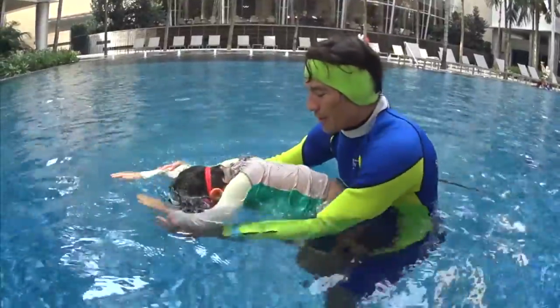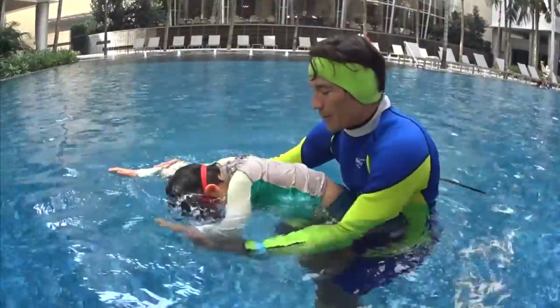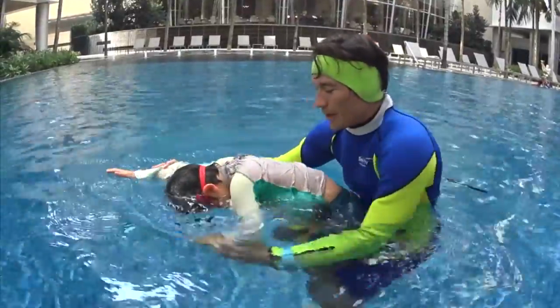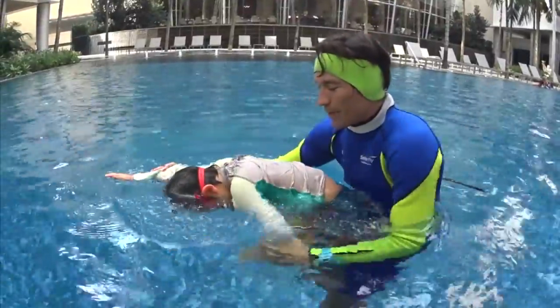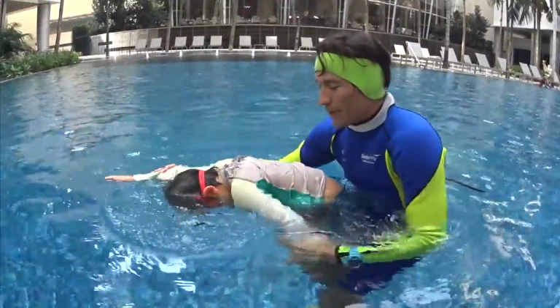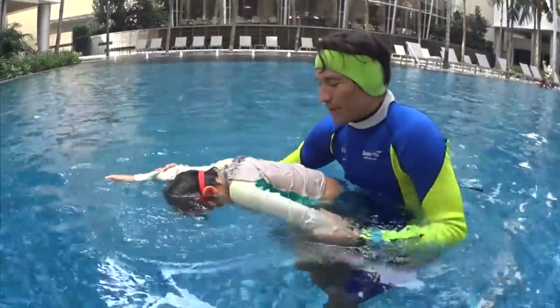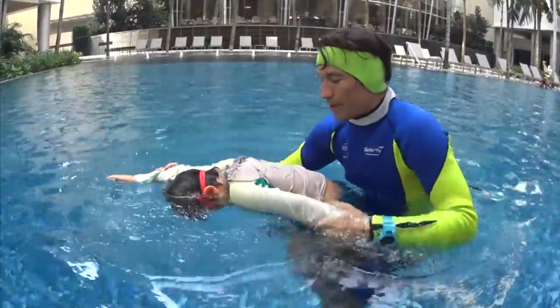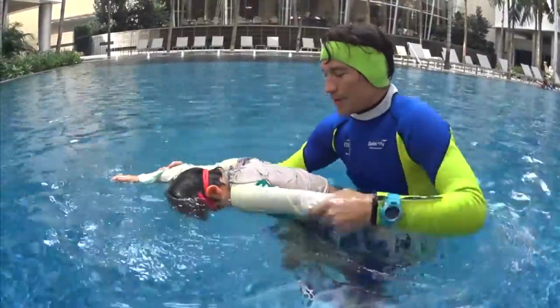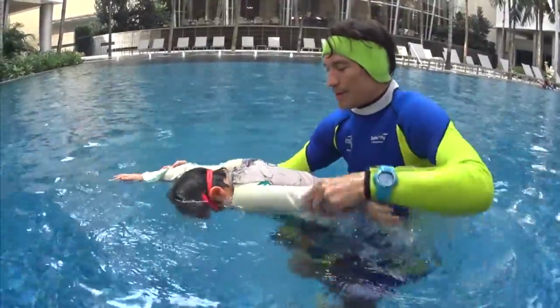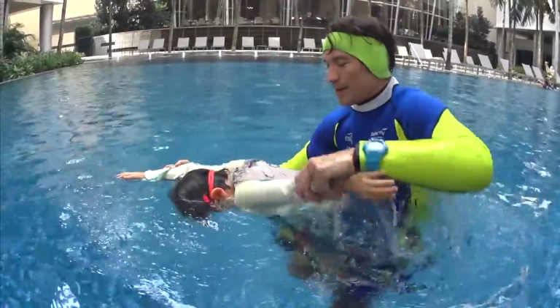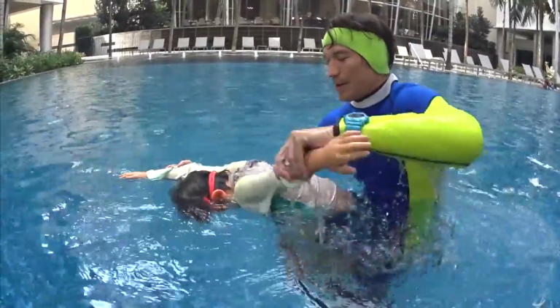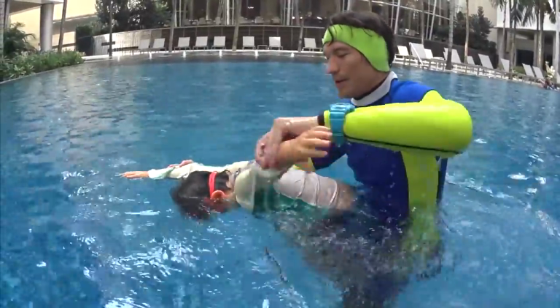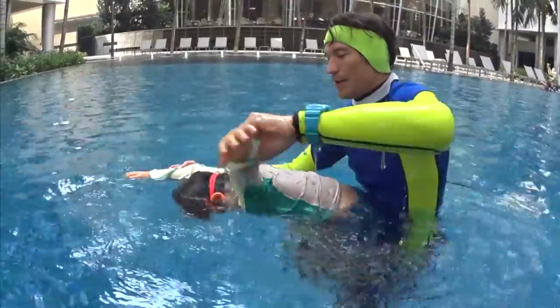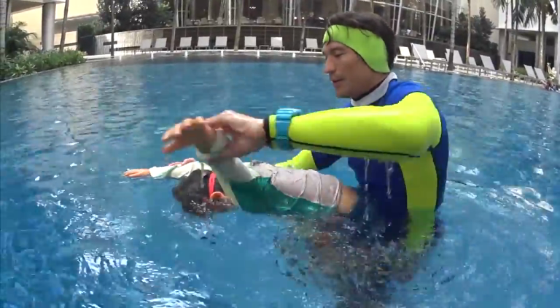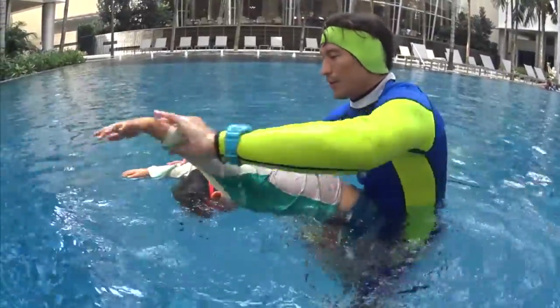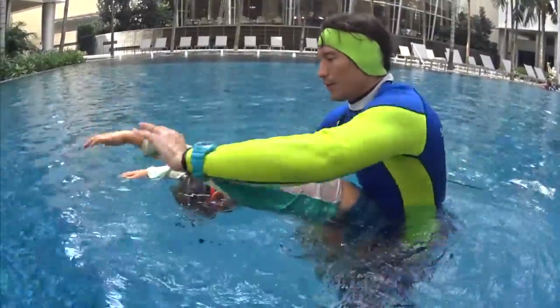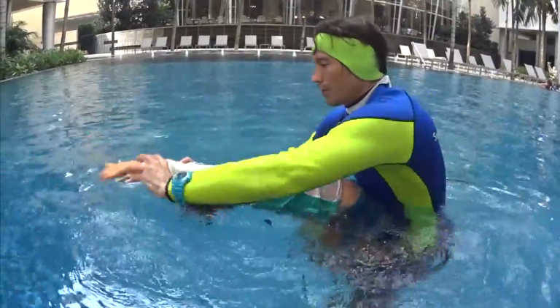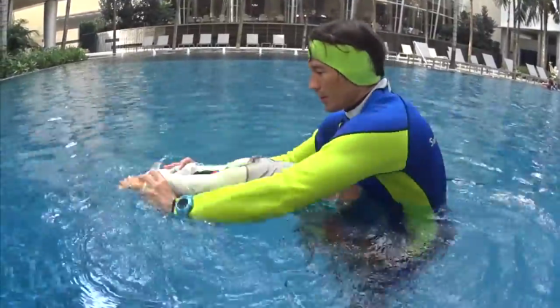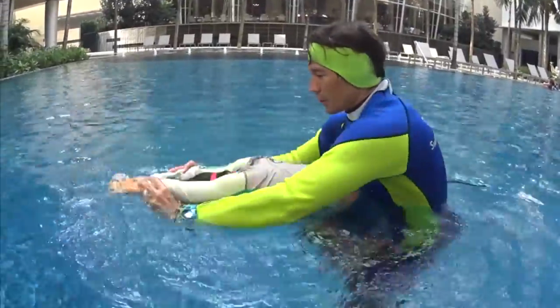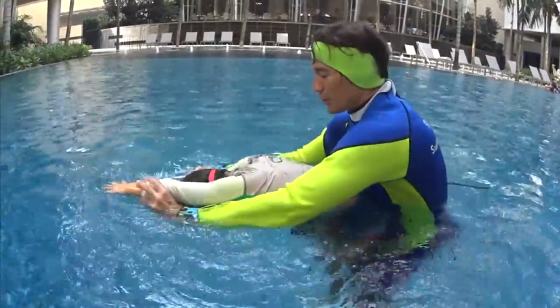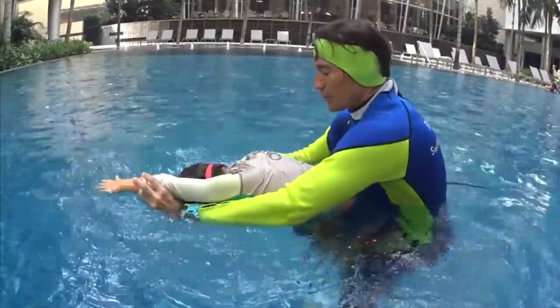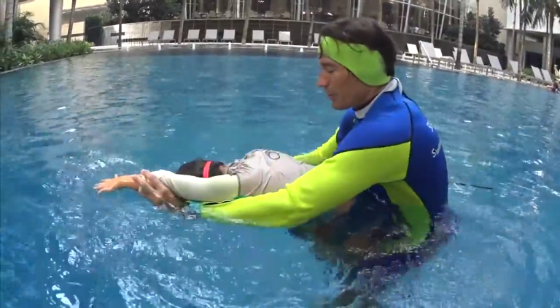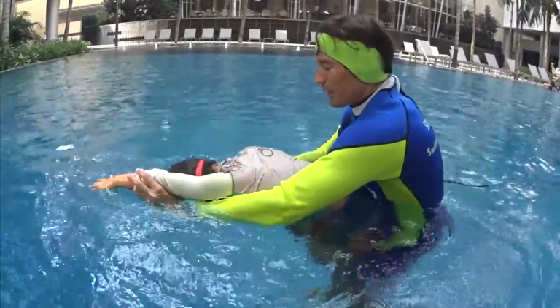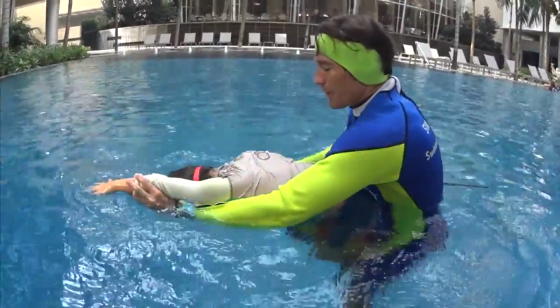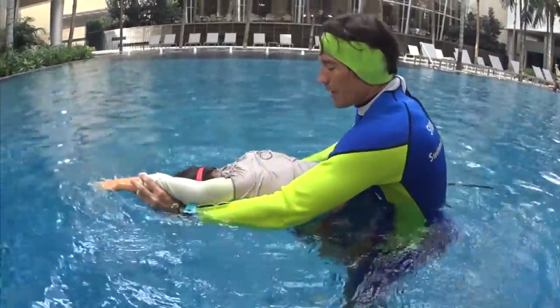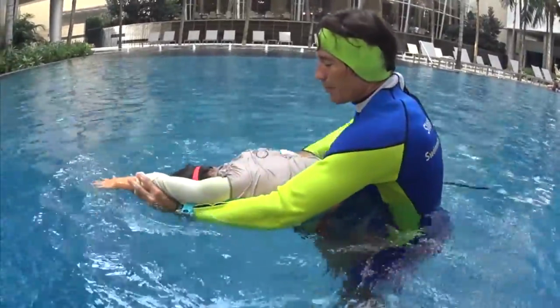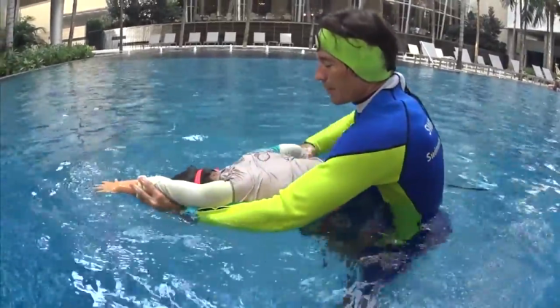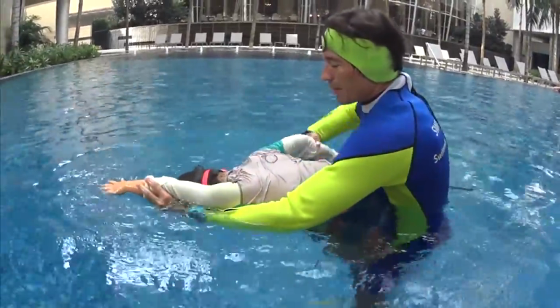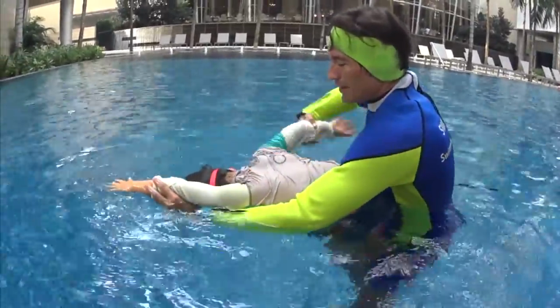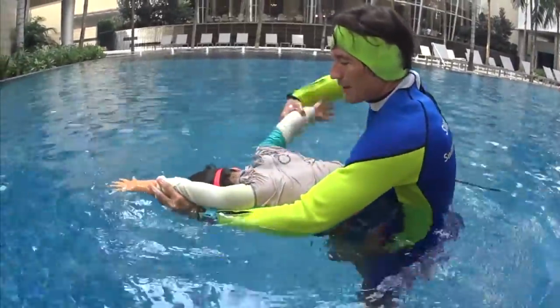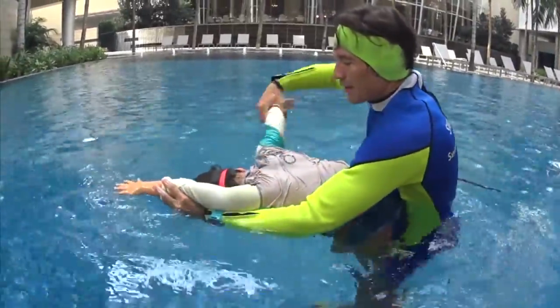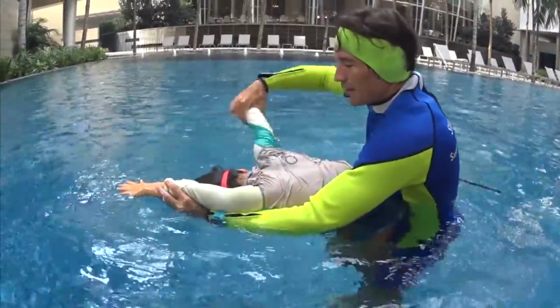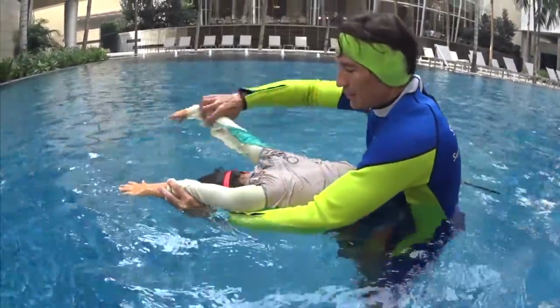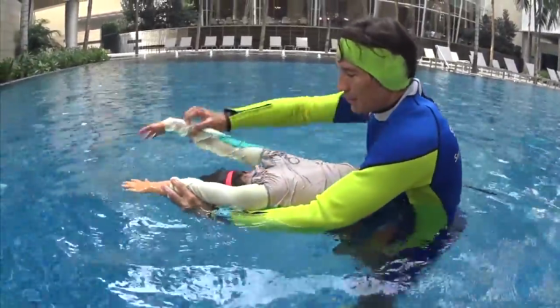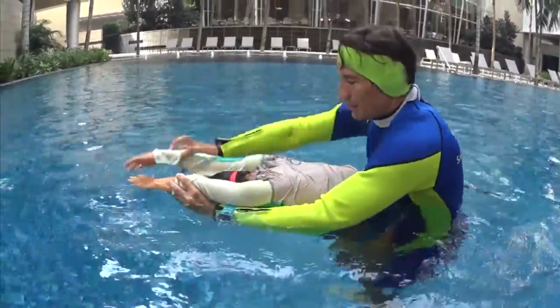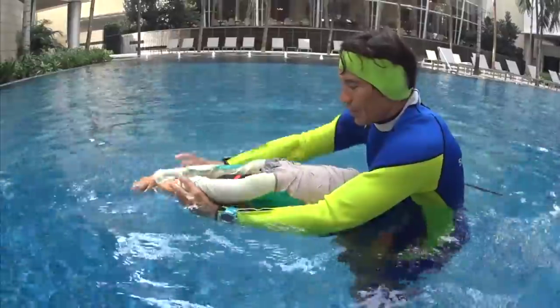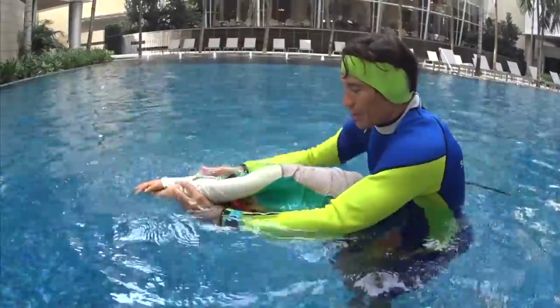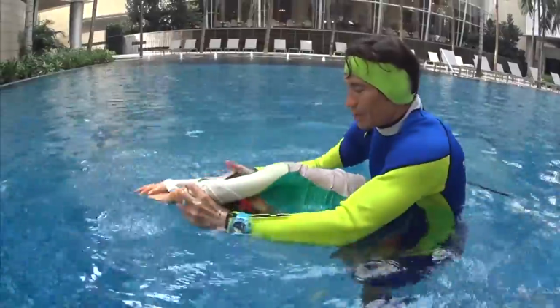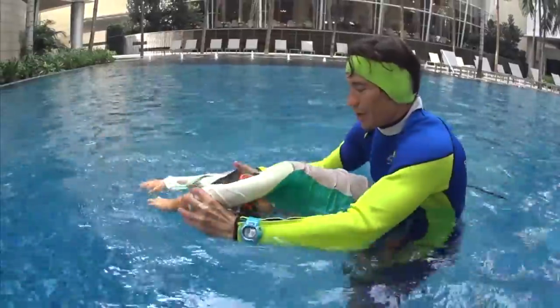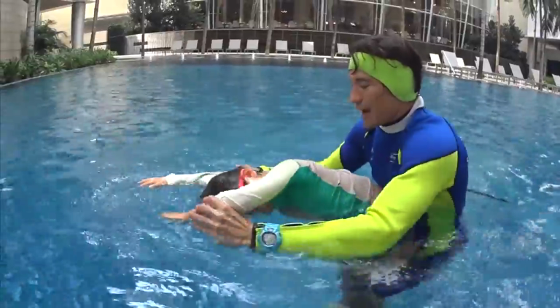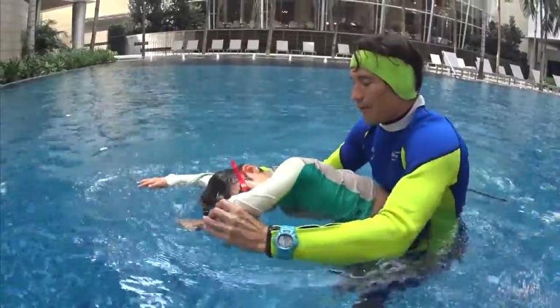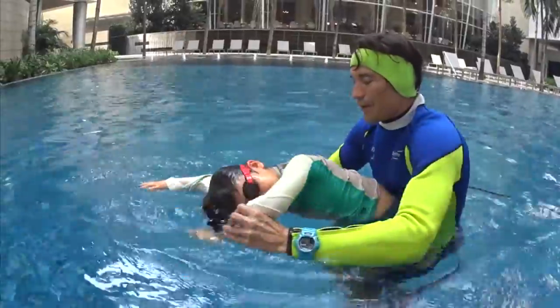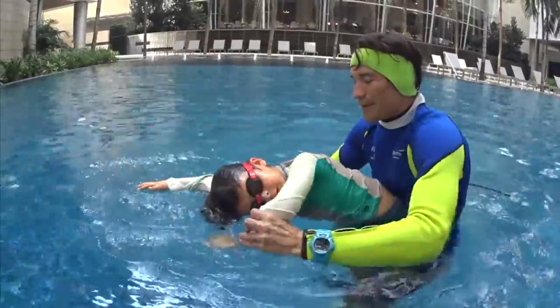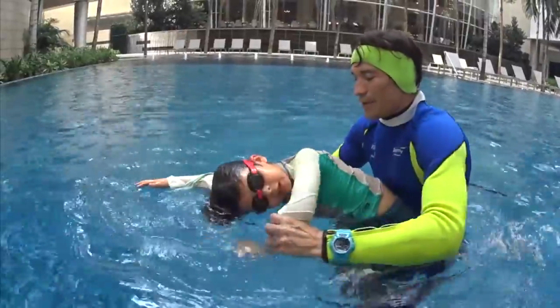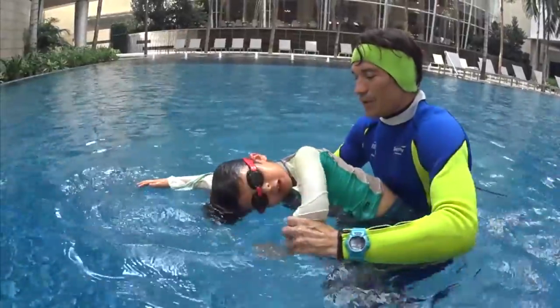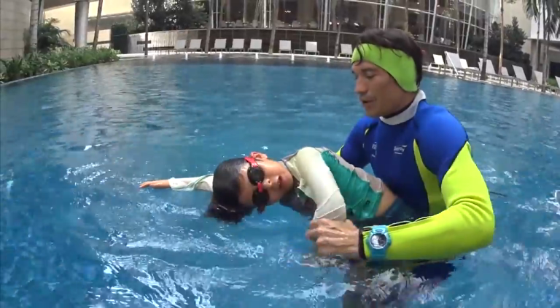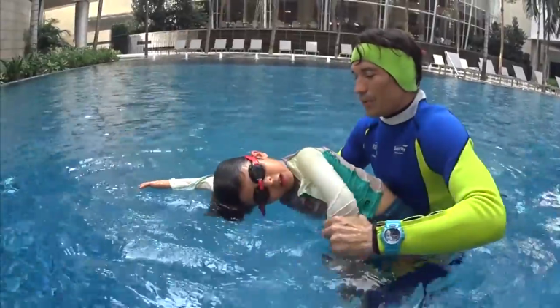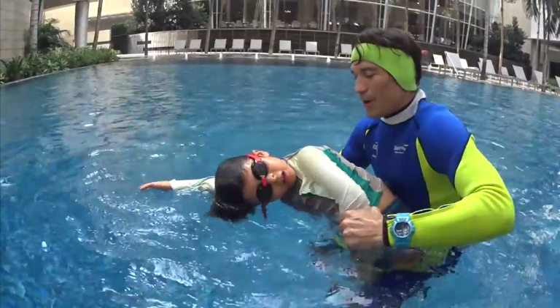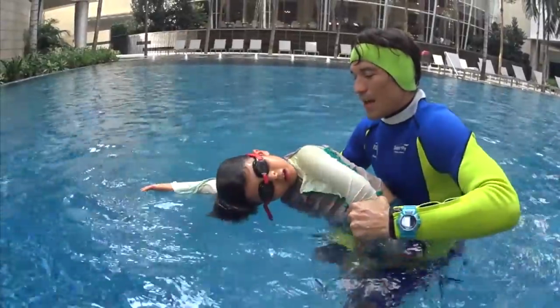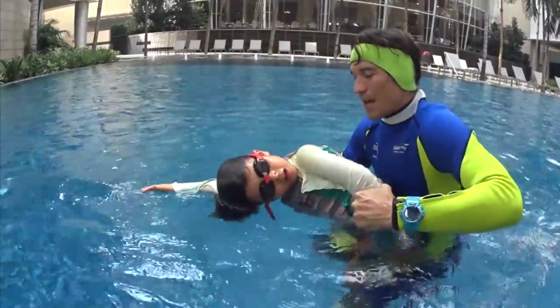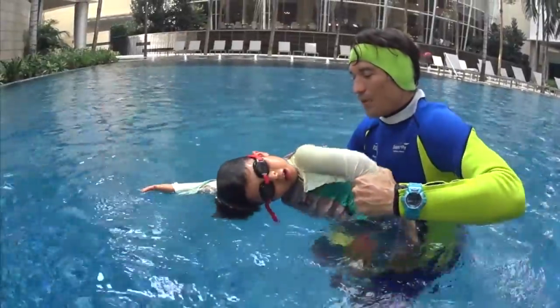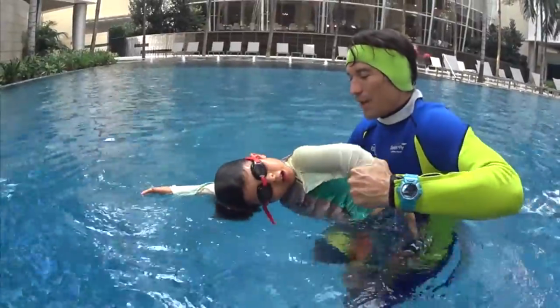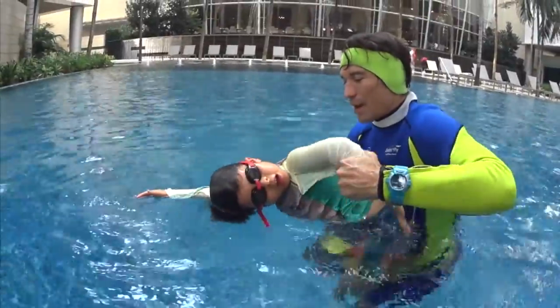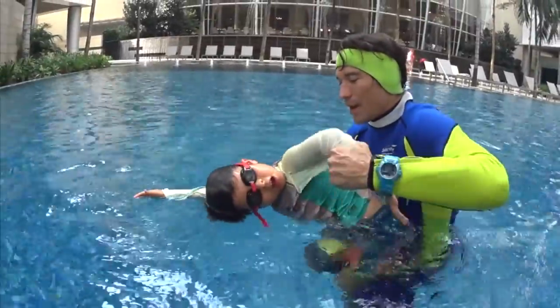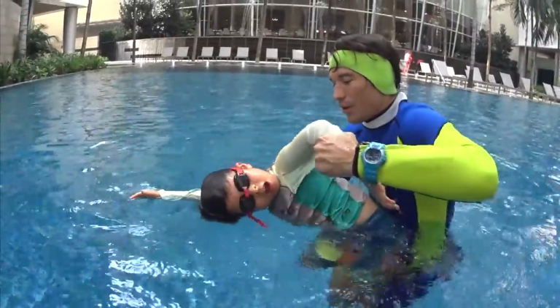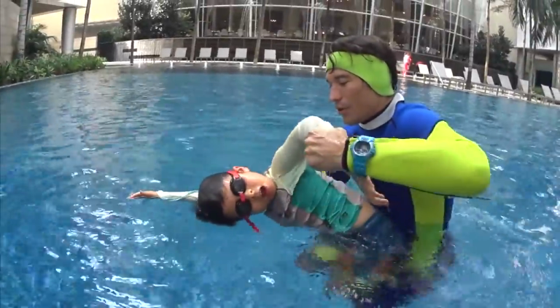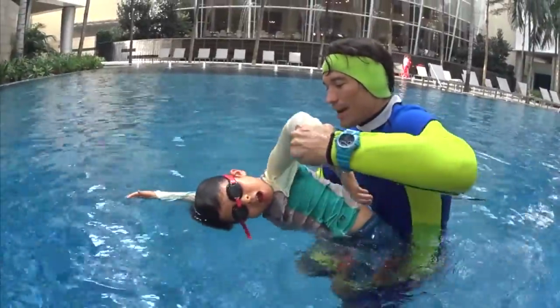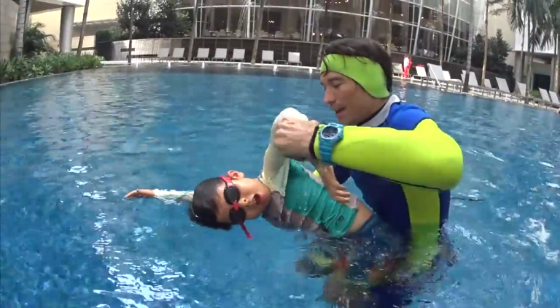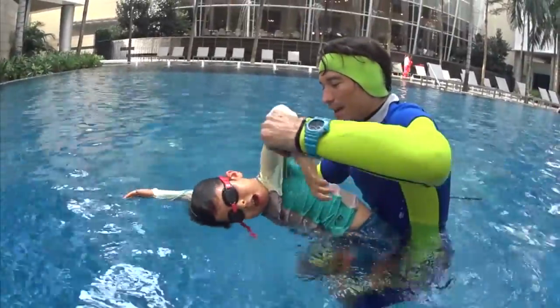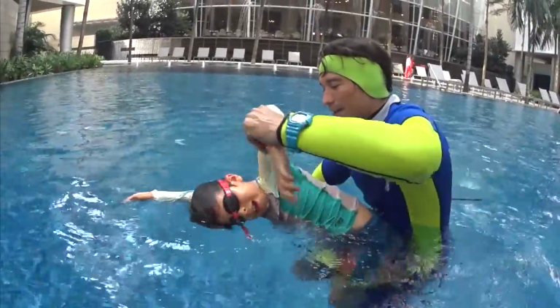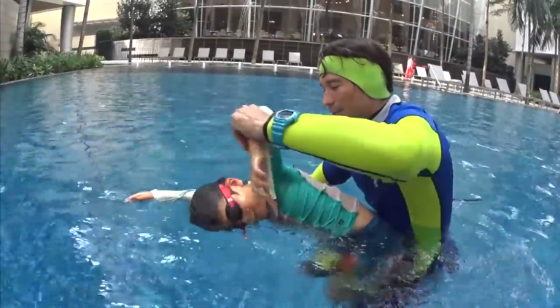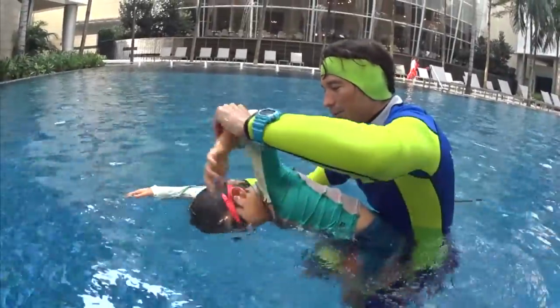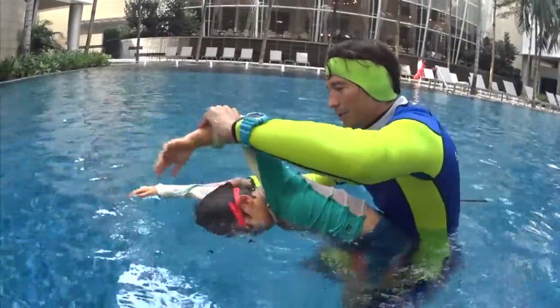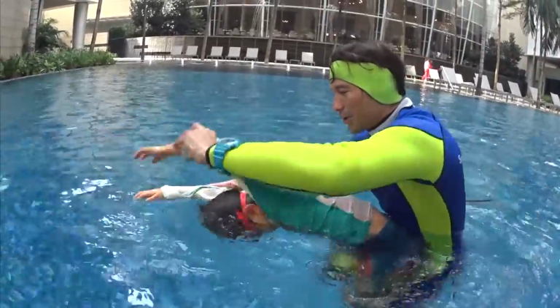One big bubbles, touch. Two big bubbles, touch. Turn half face in the water, breathe, go back and touch.